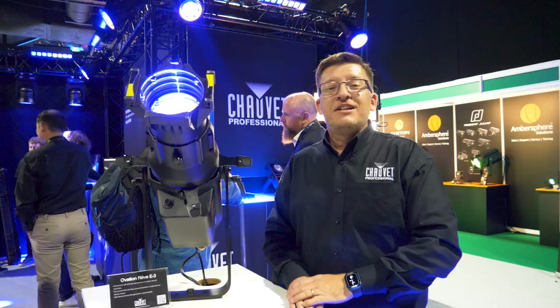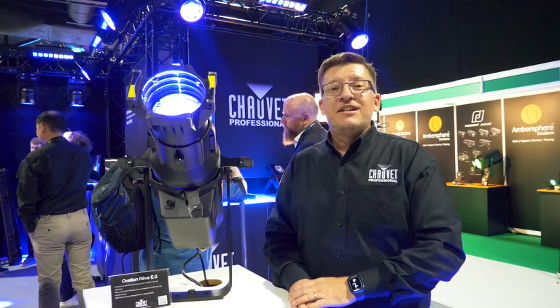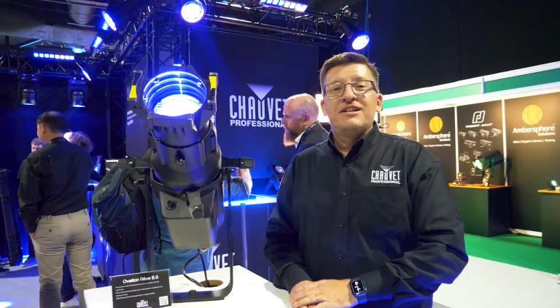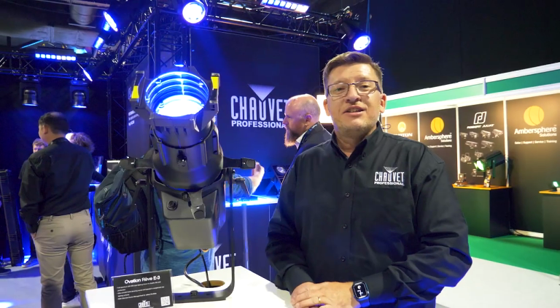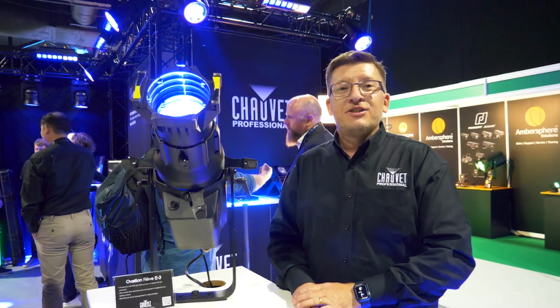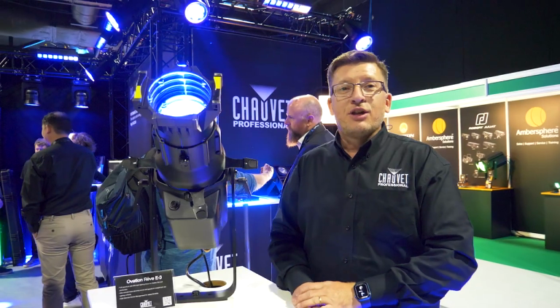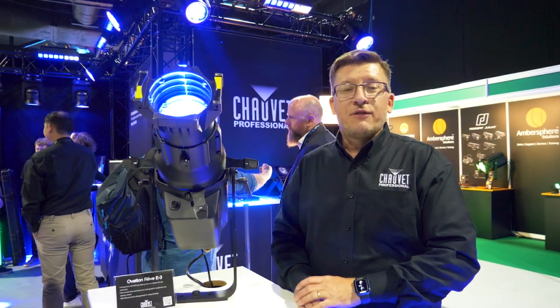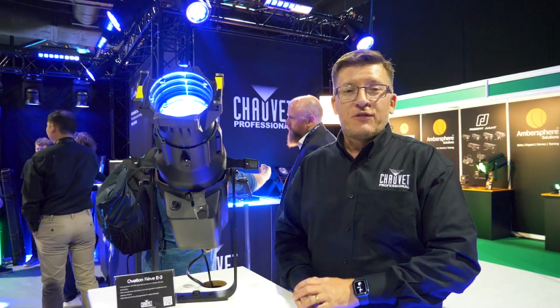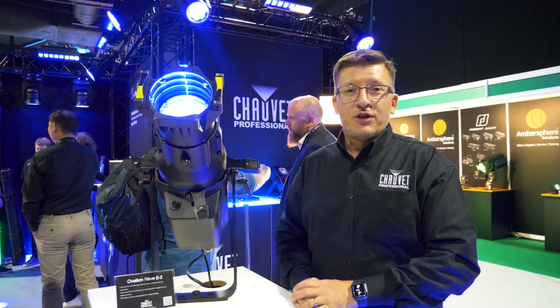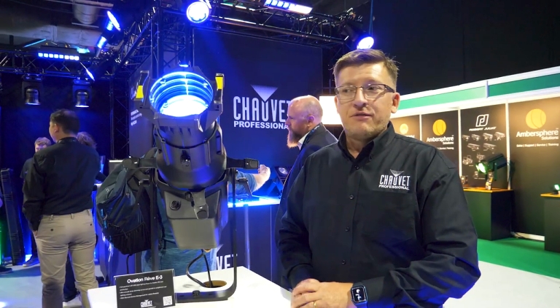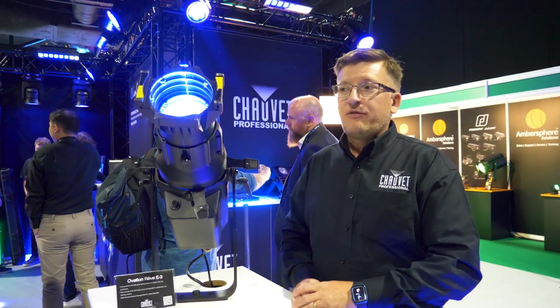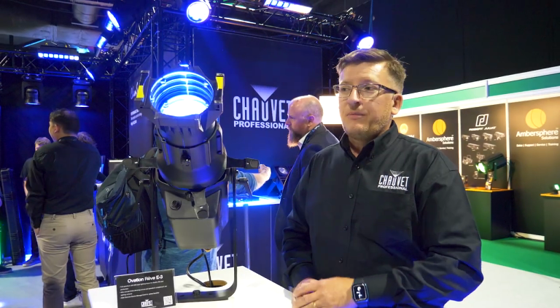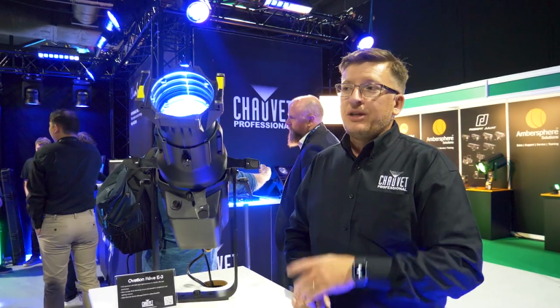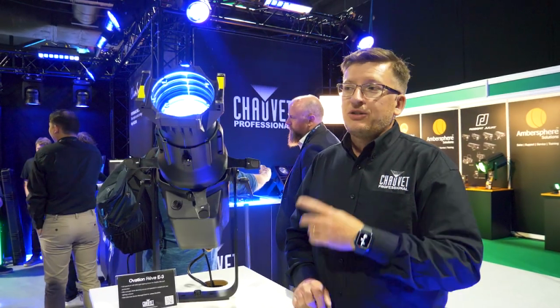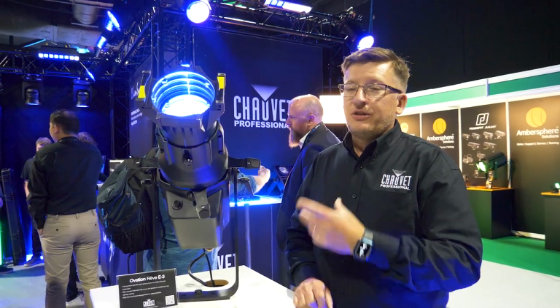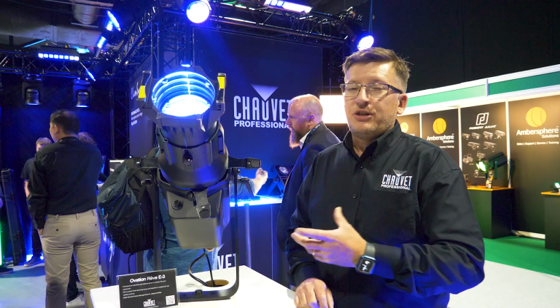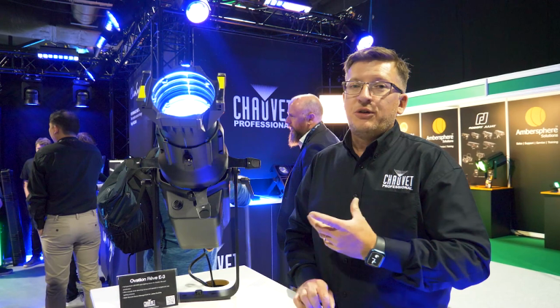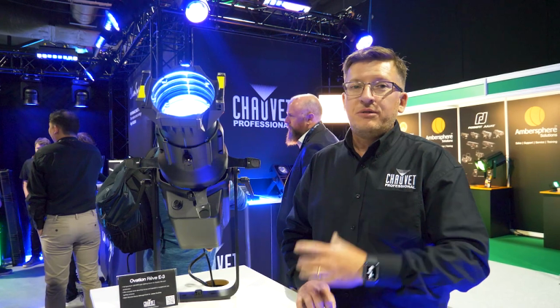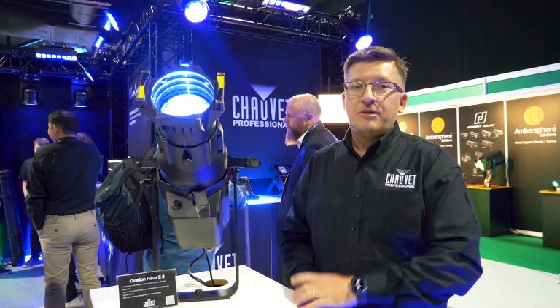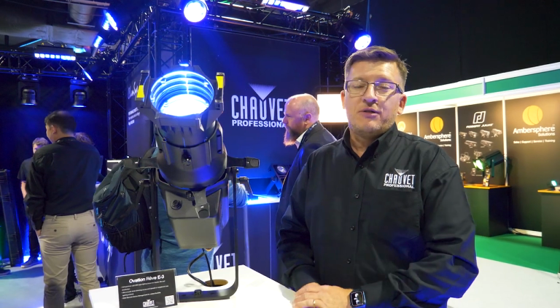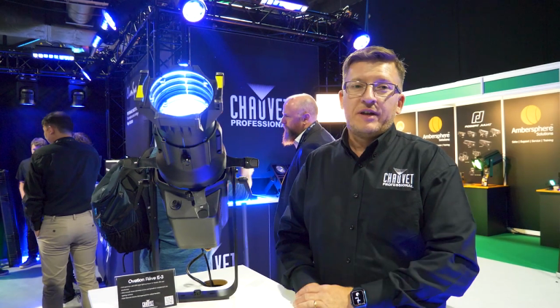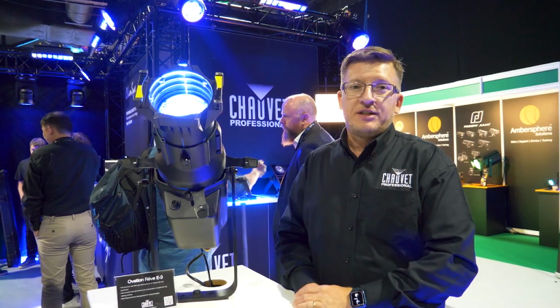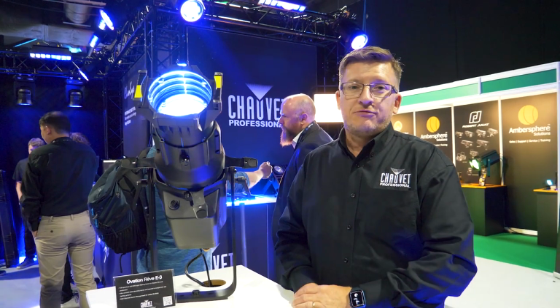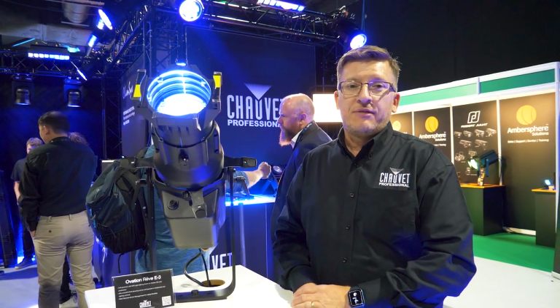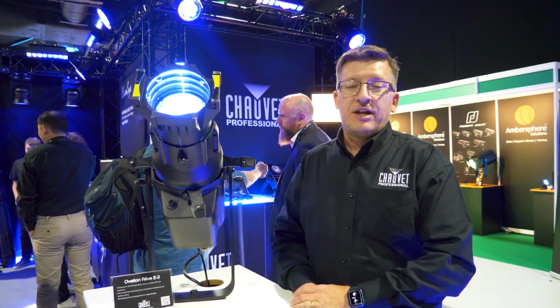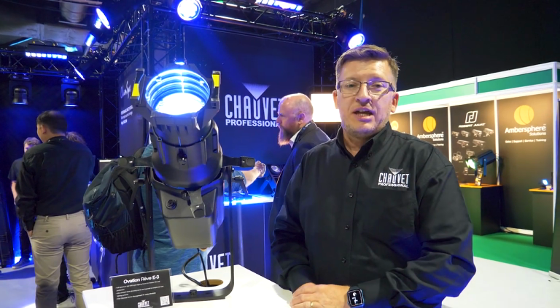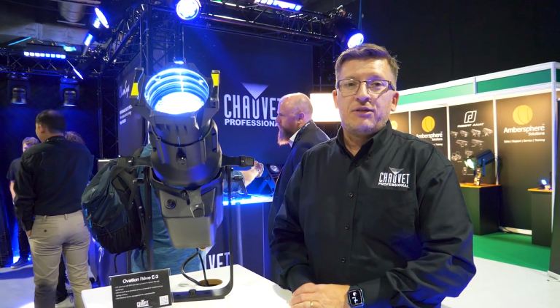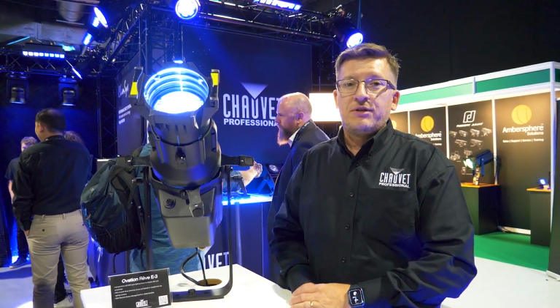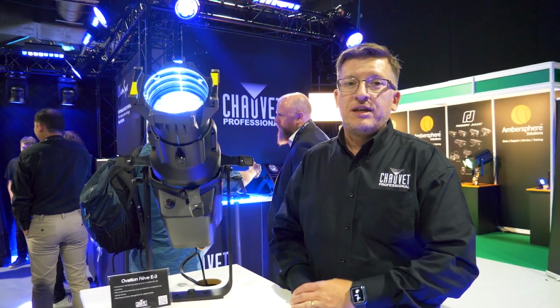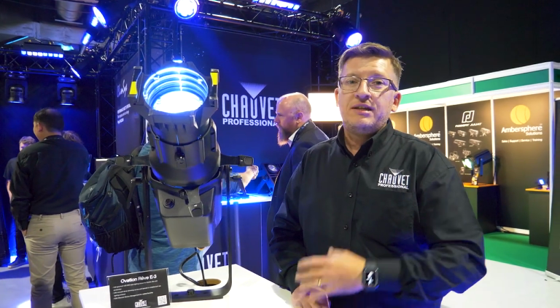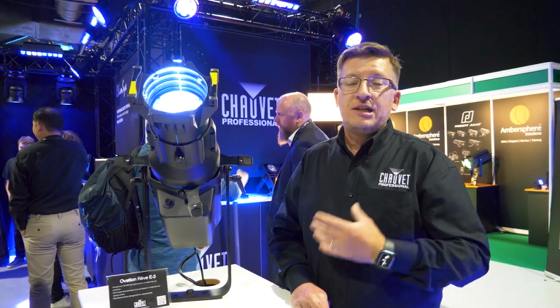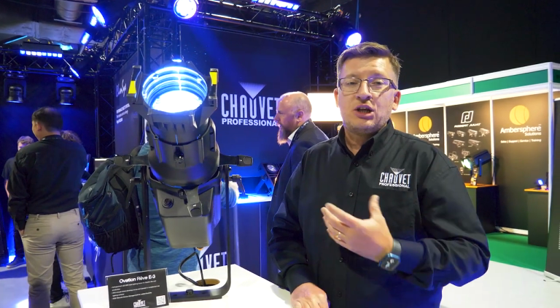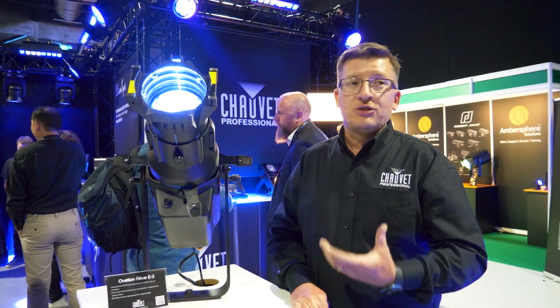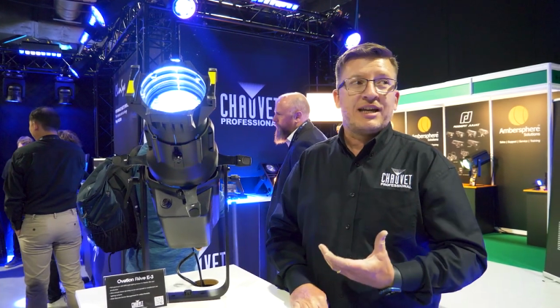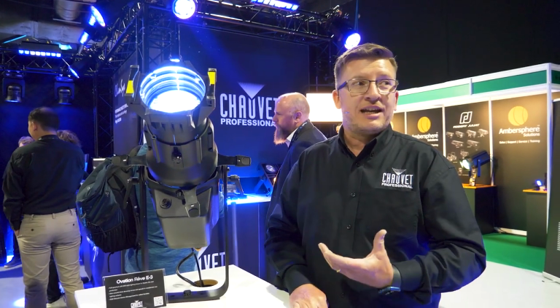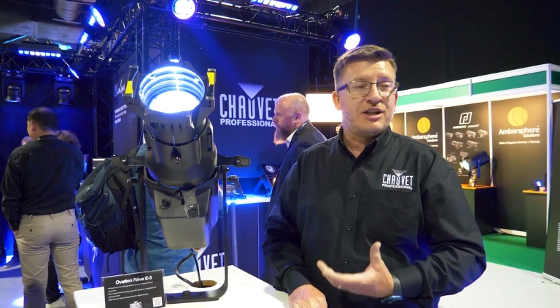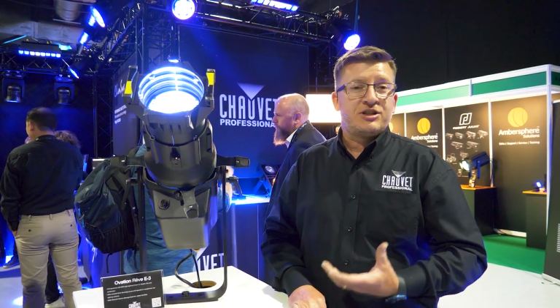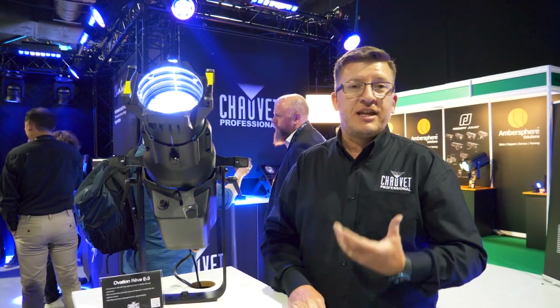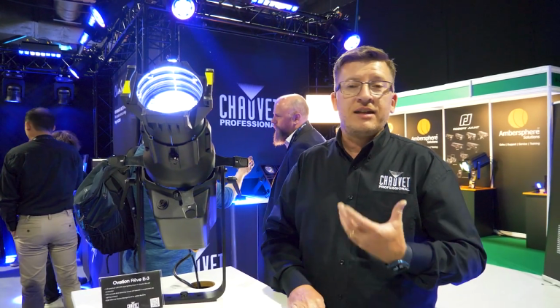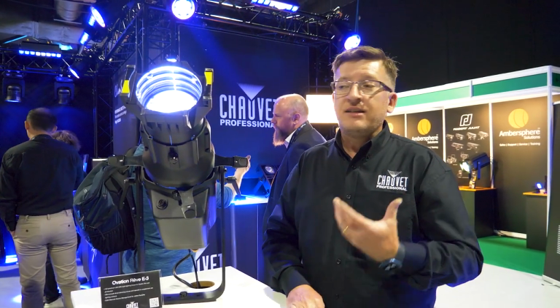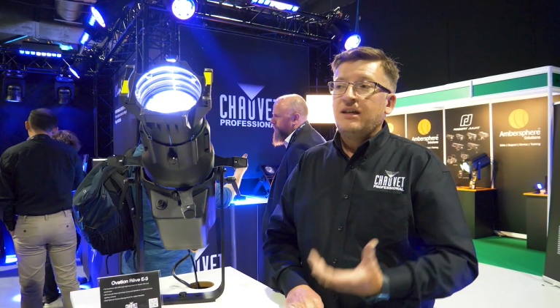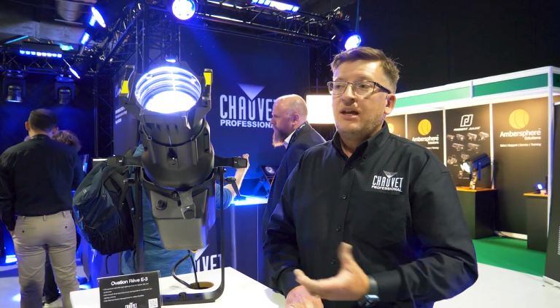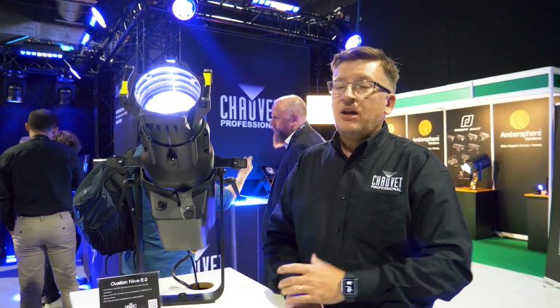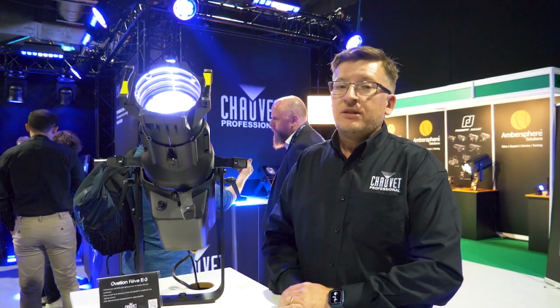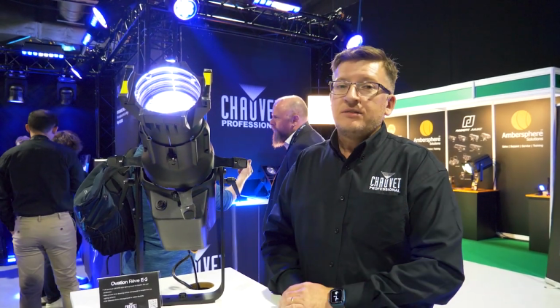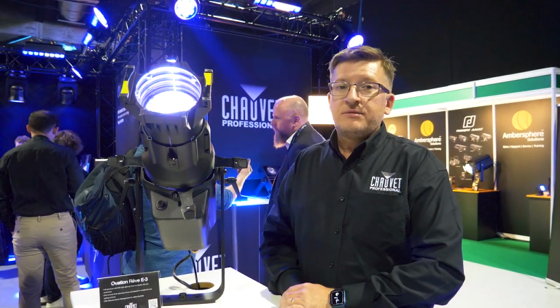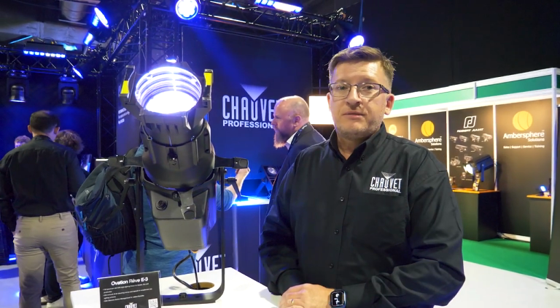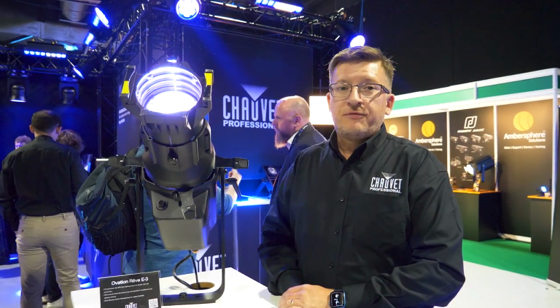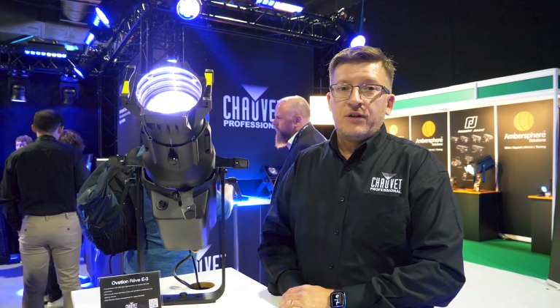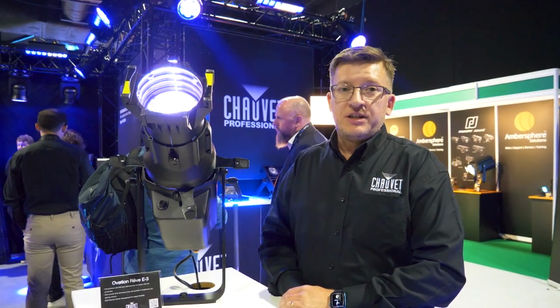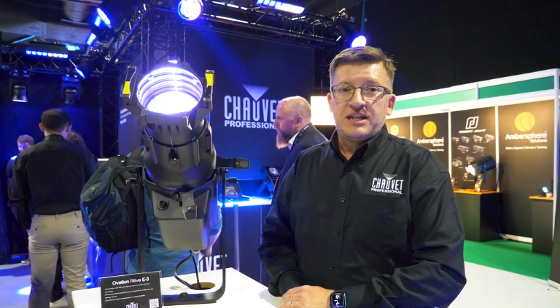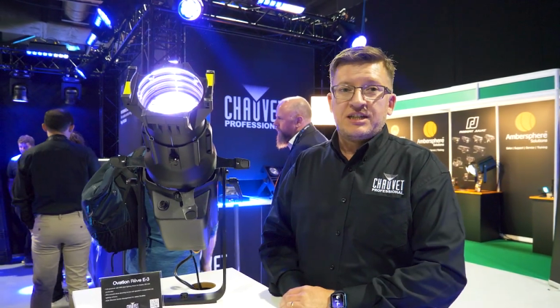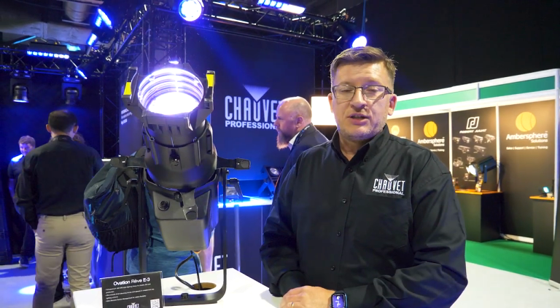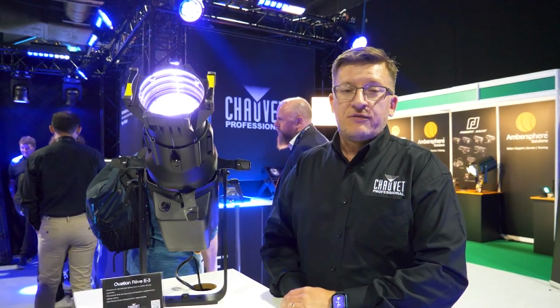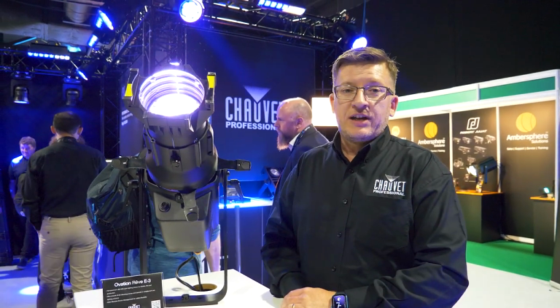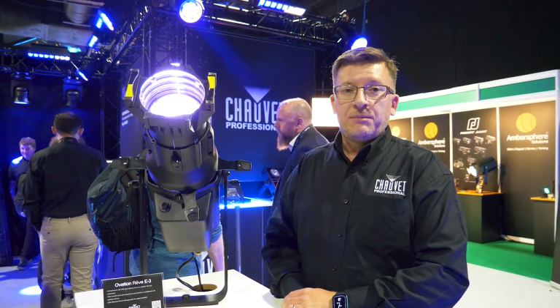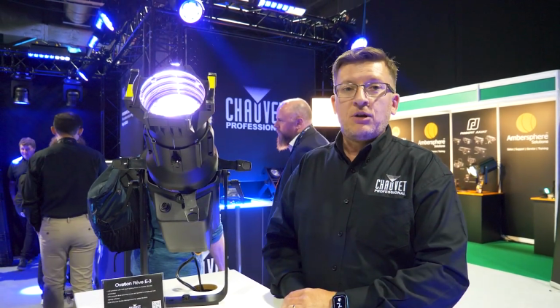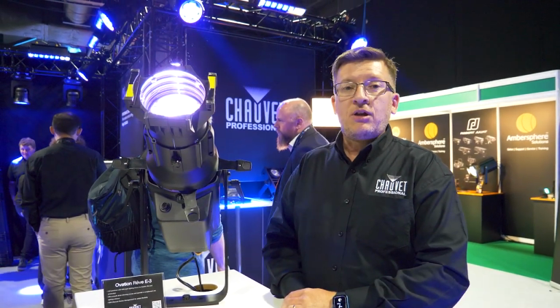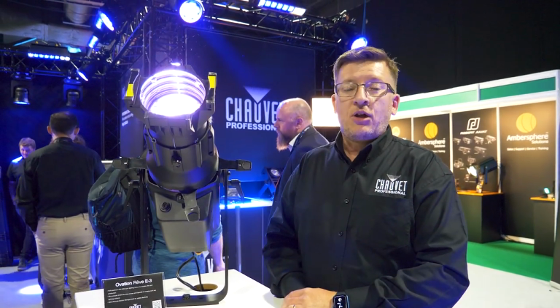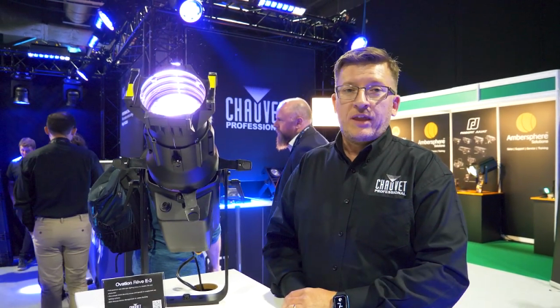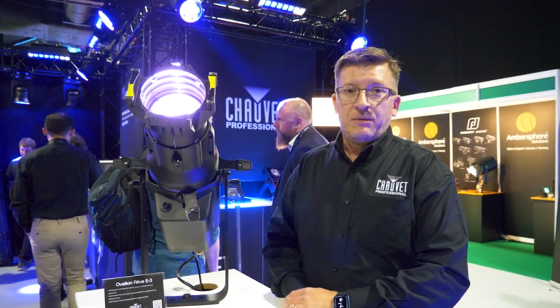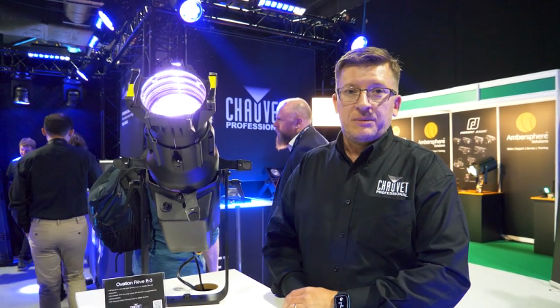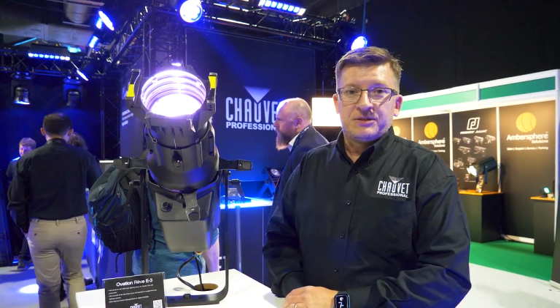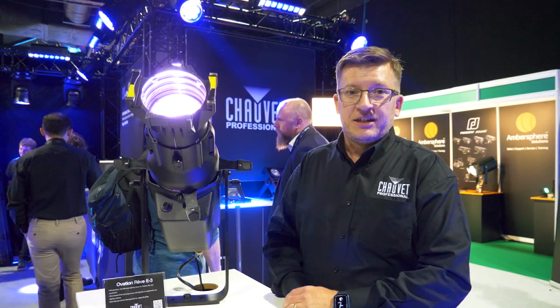For further information on the new Ovation Rever E3, contact Legitech. Further details are available on their website.